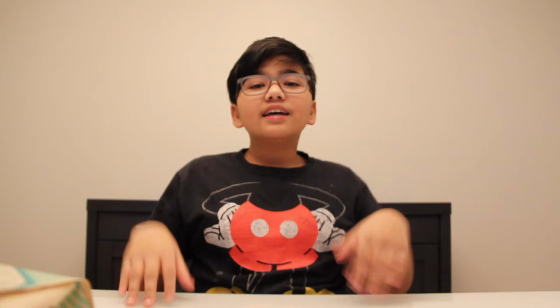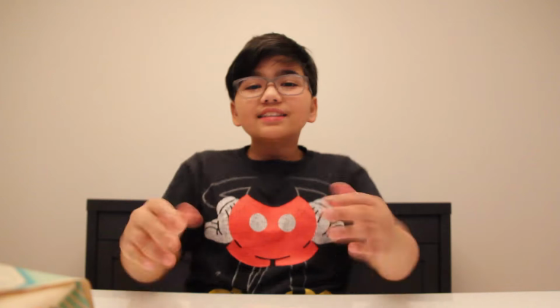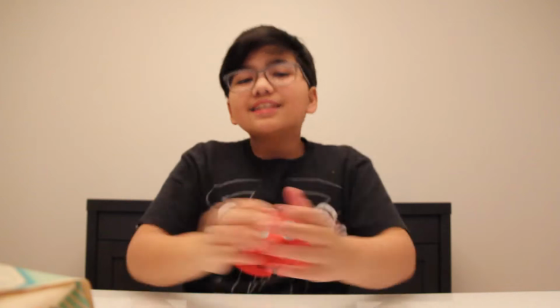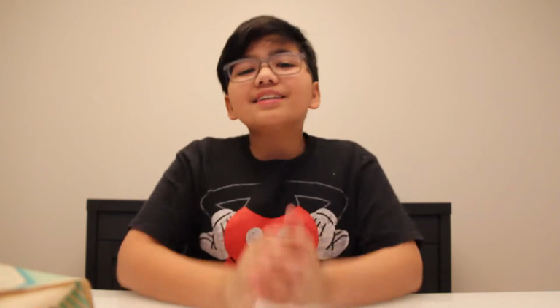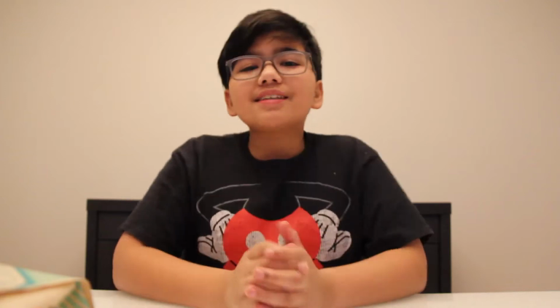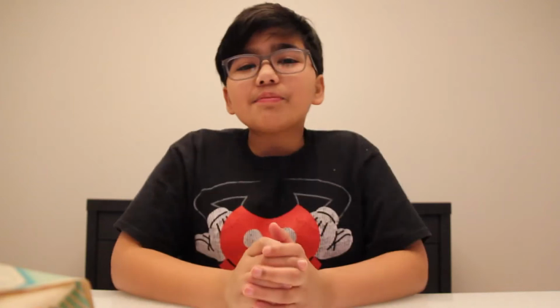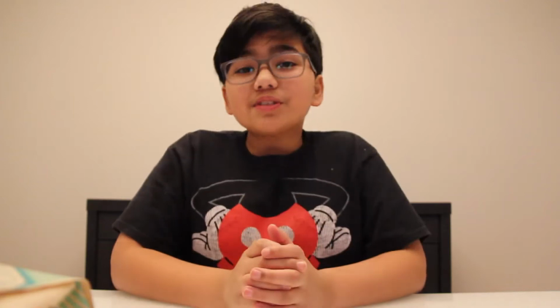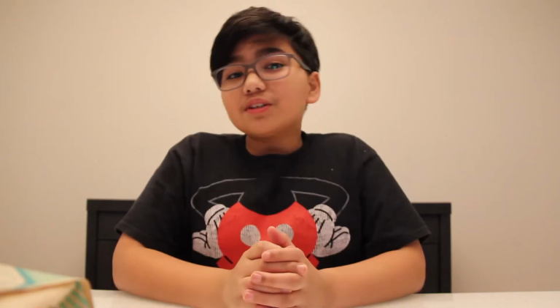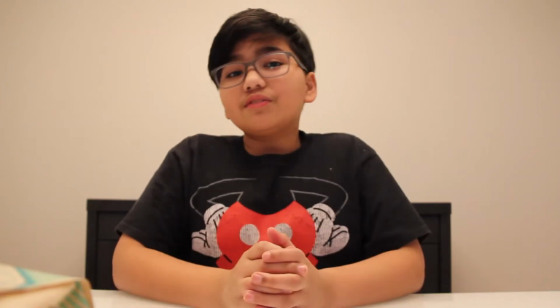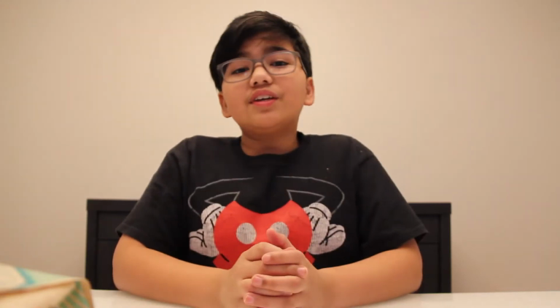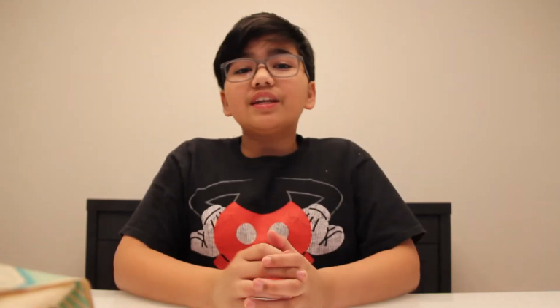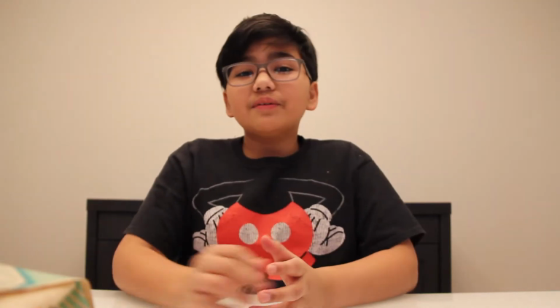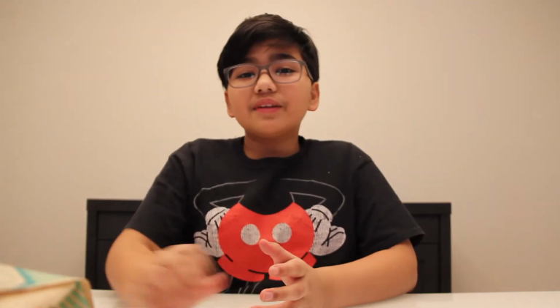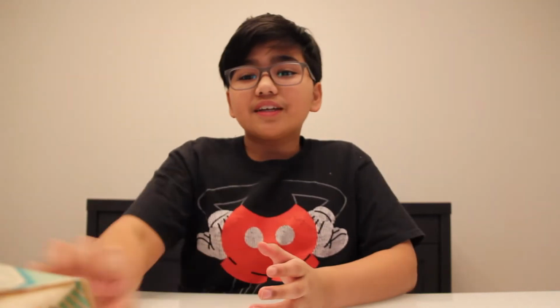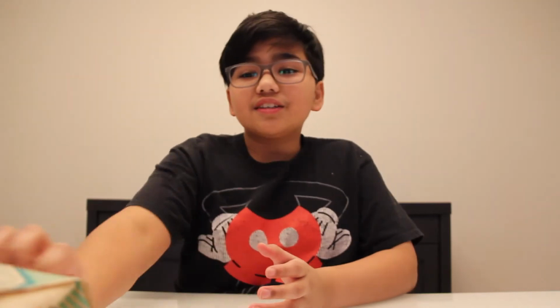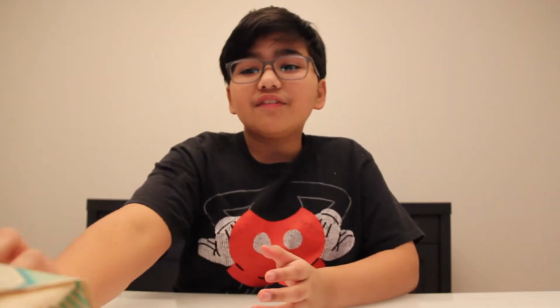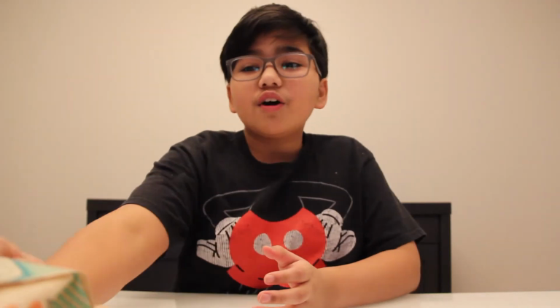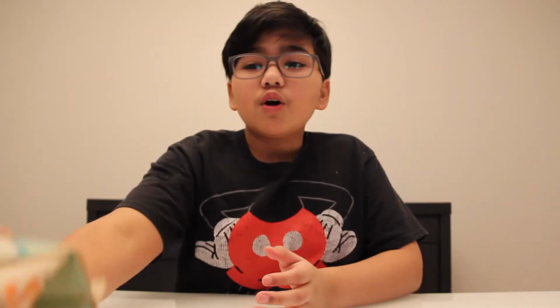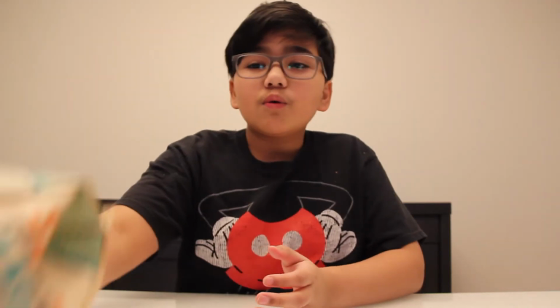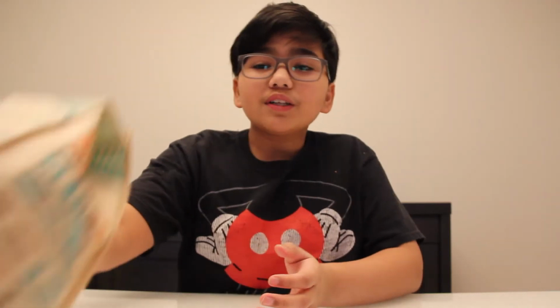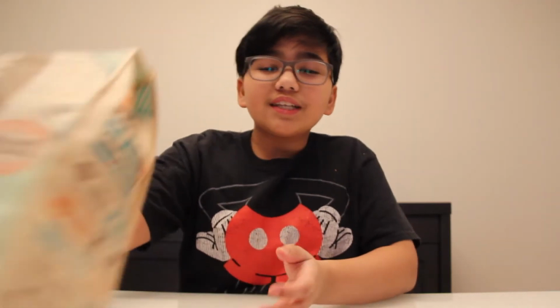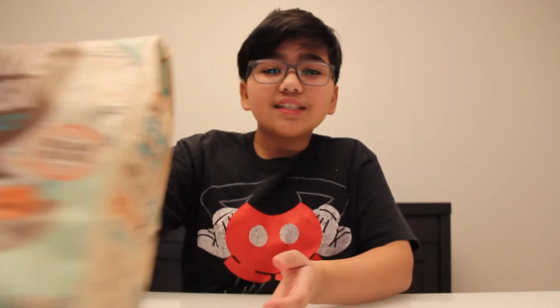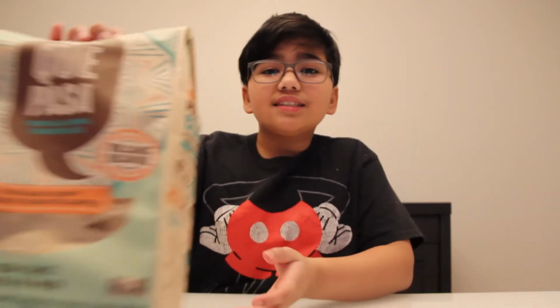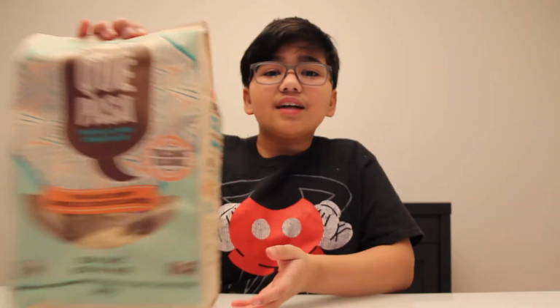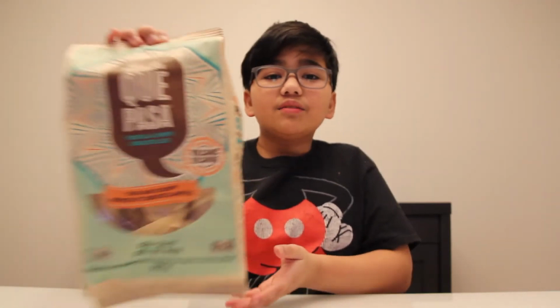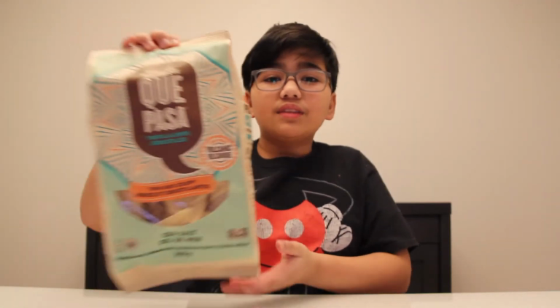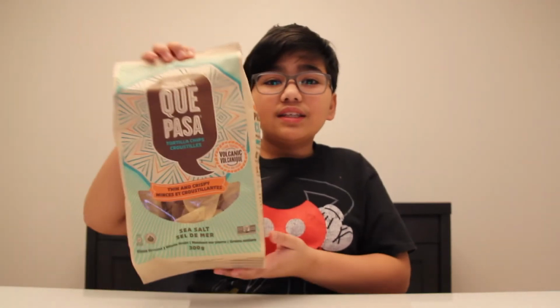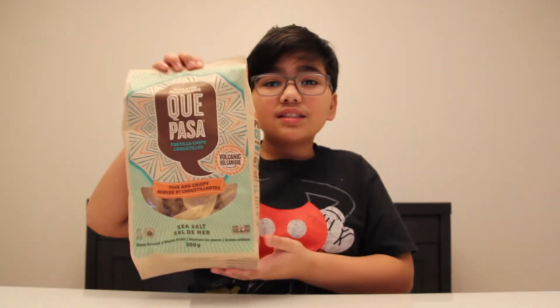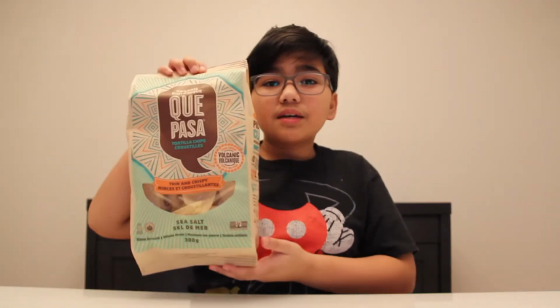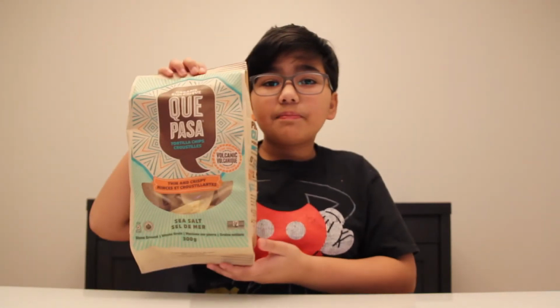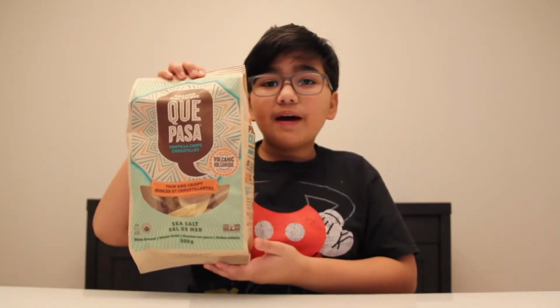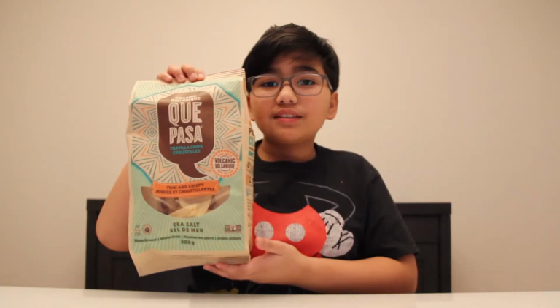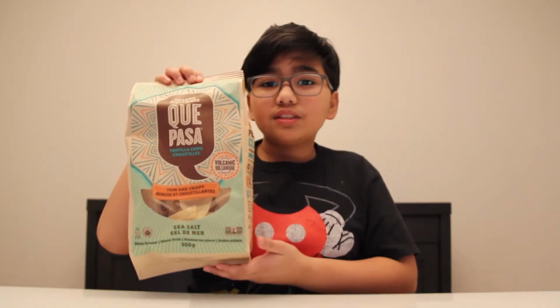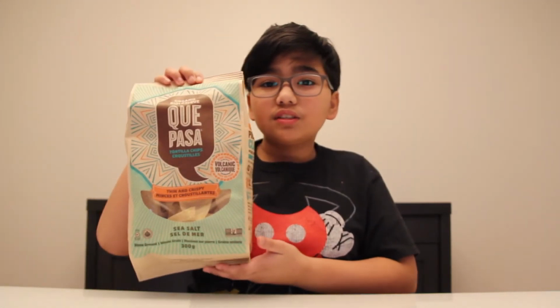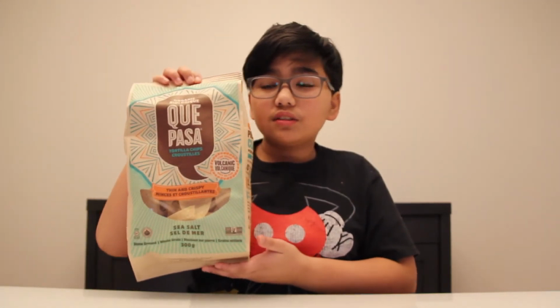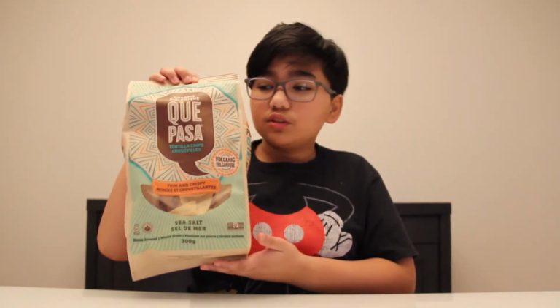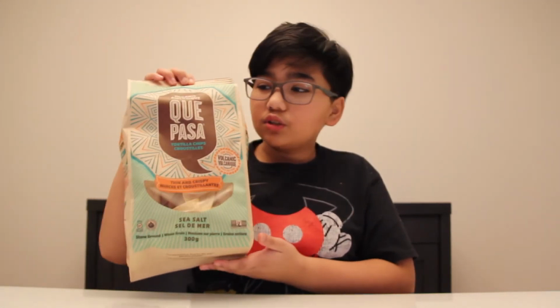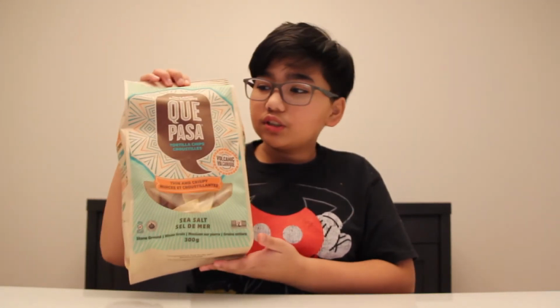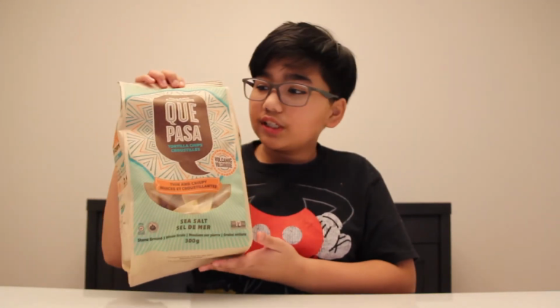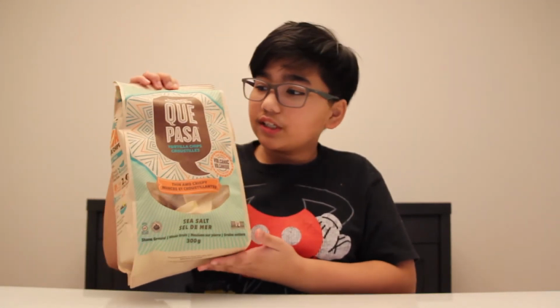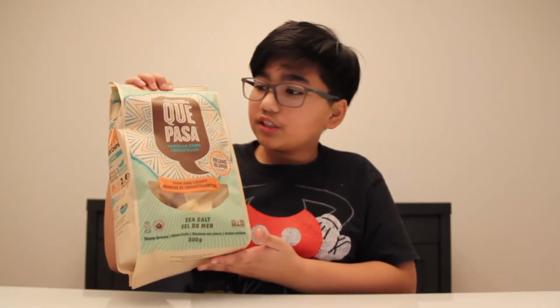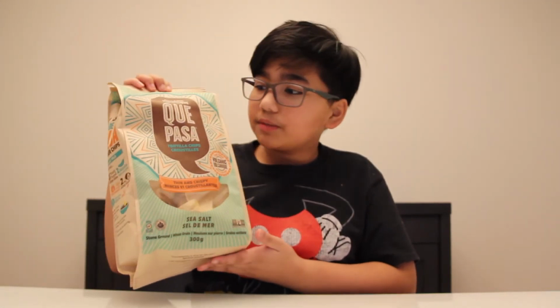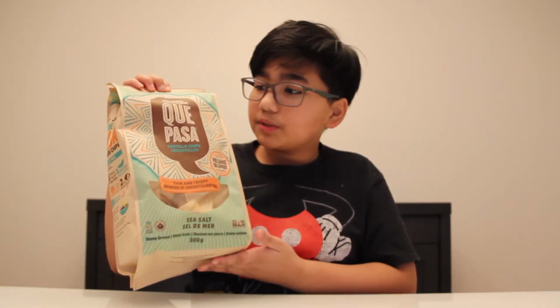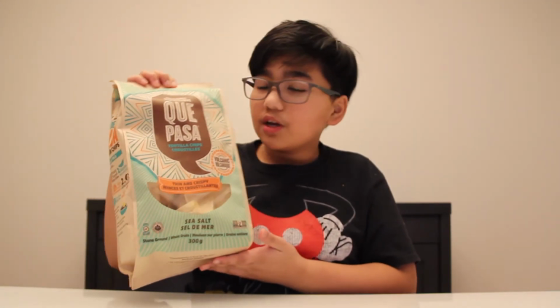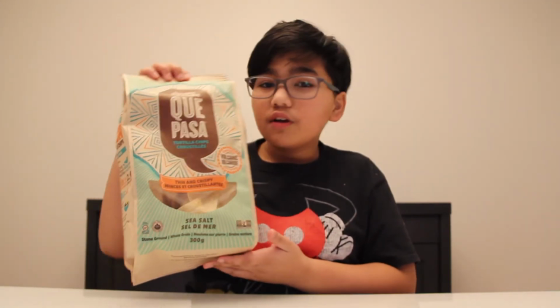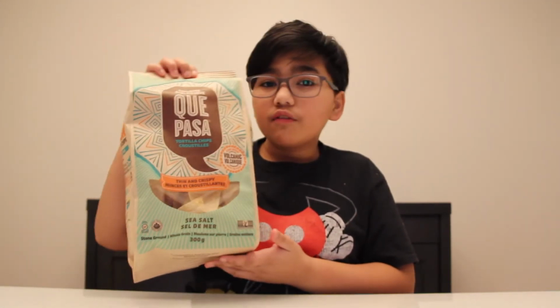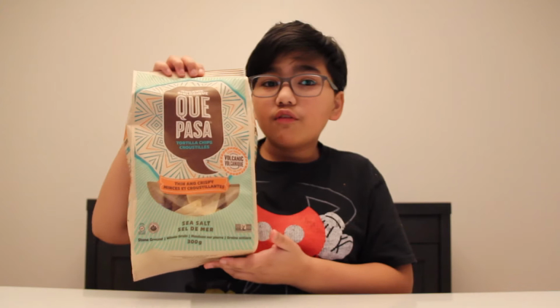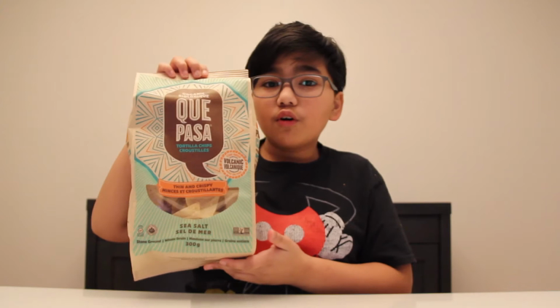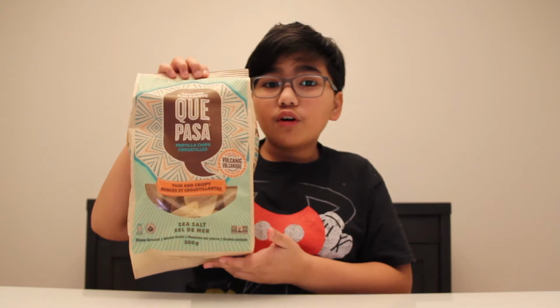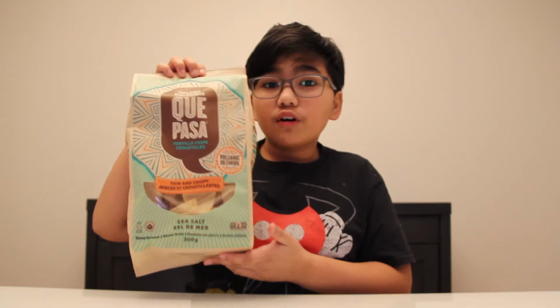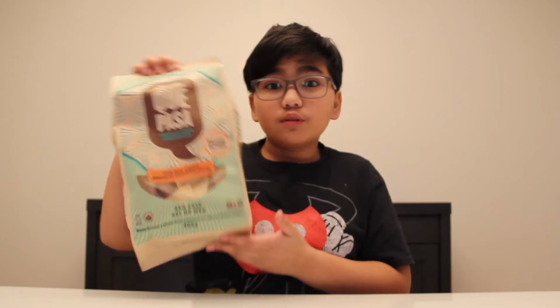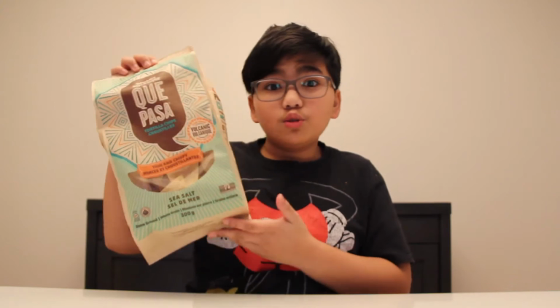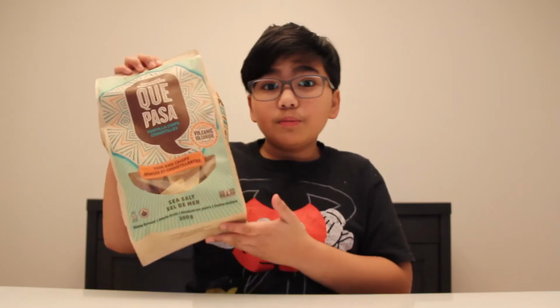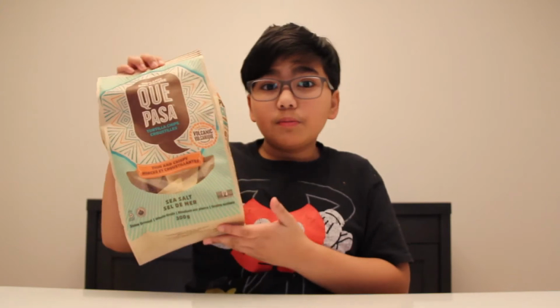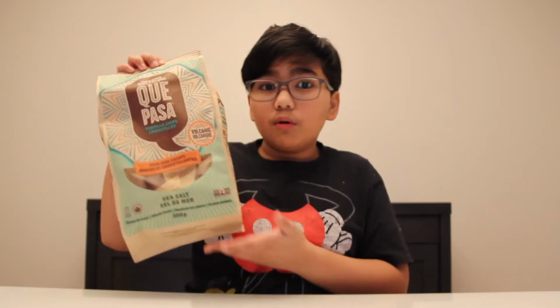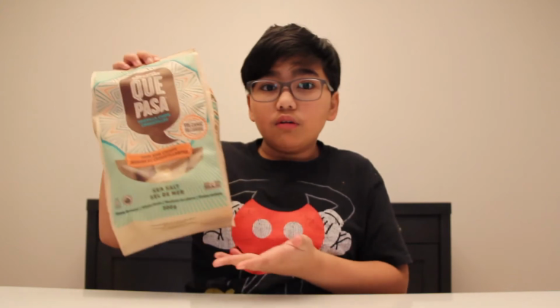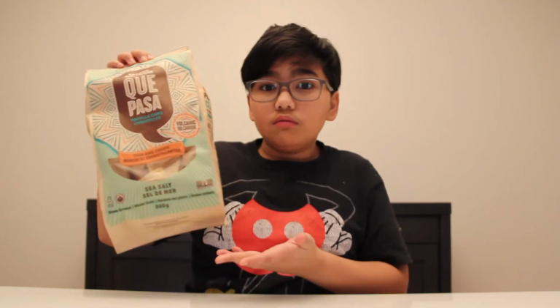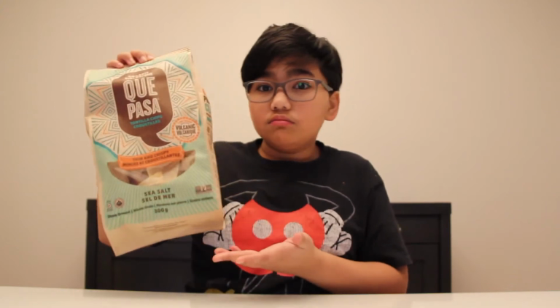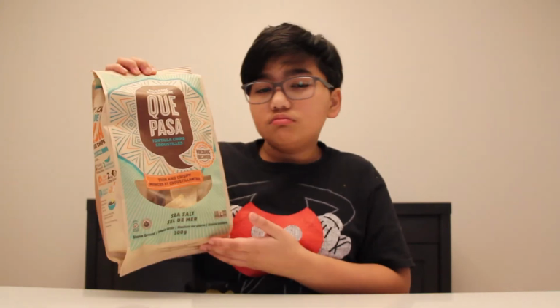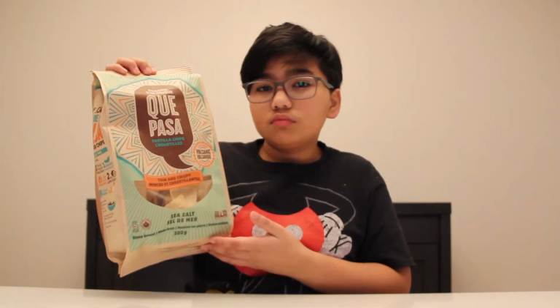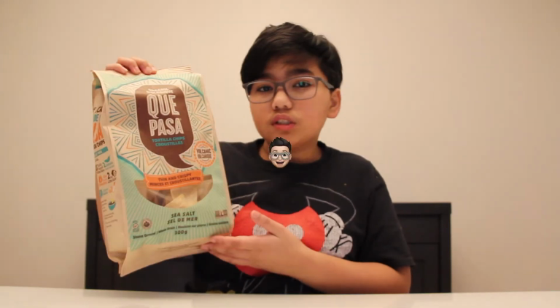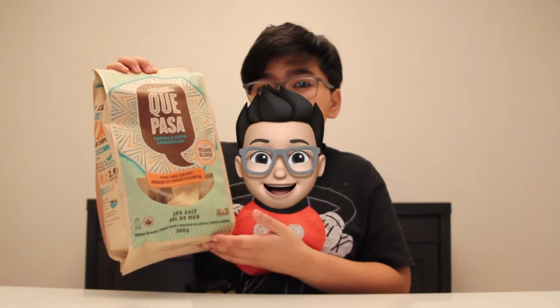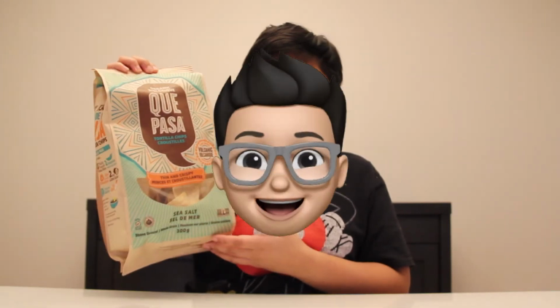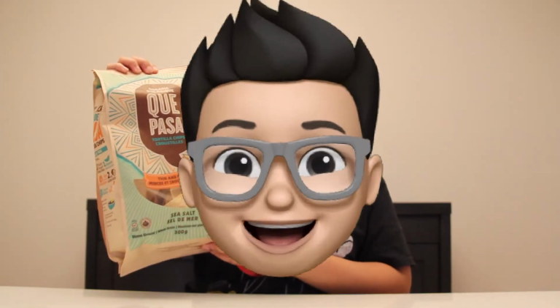In today's episode of Eating With A Chef, we're testing out these capacity tortilla chips for Super Bowl. Let's get started.